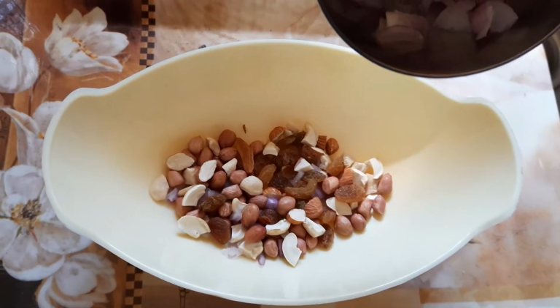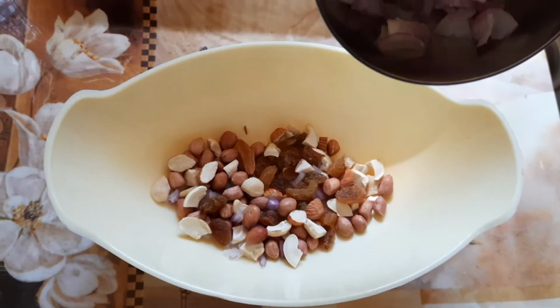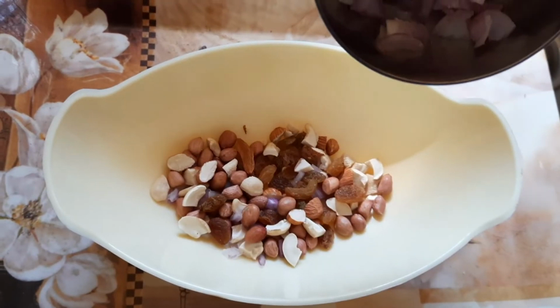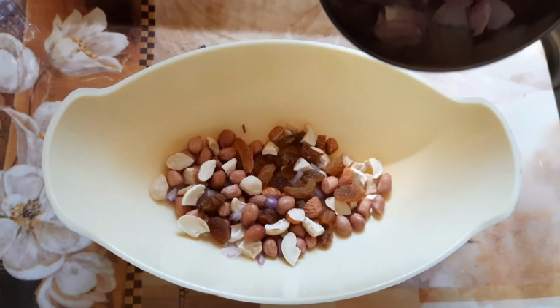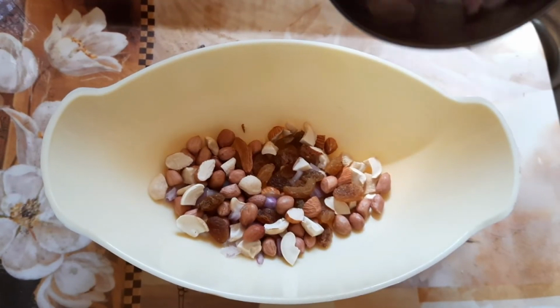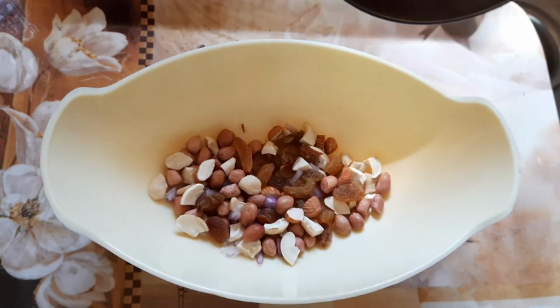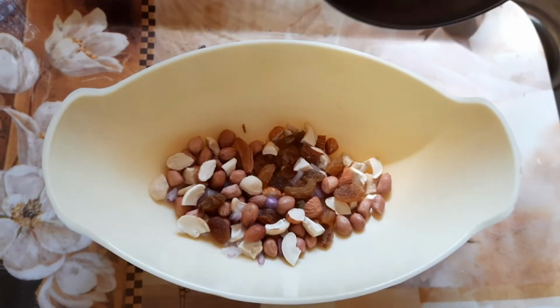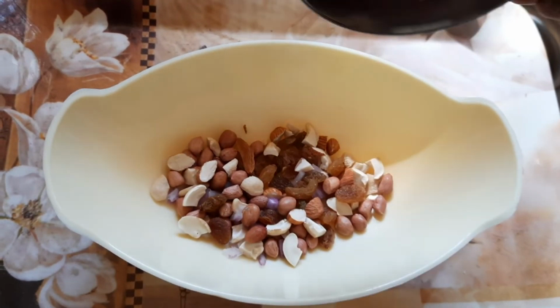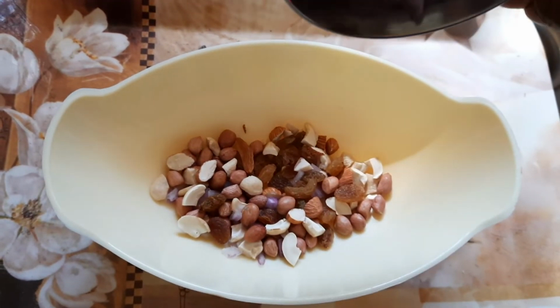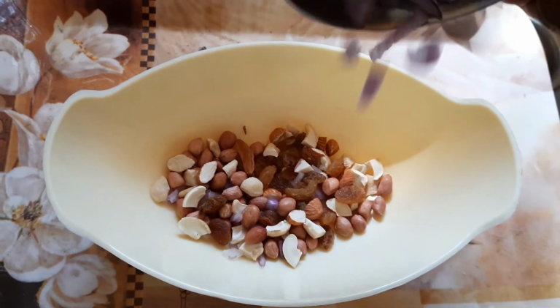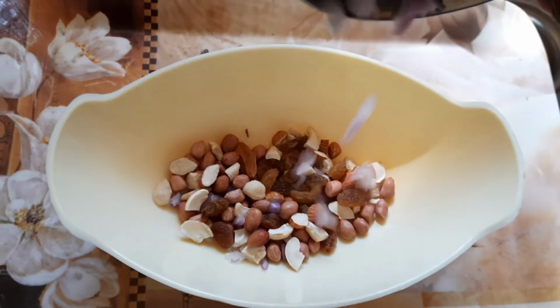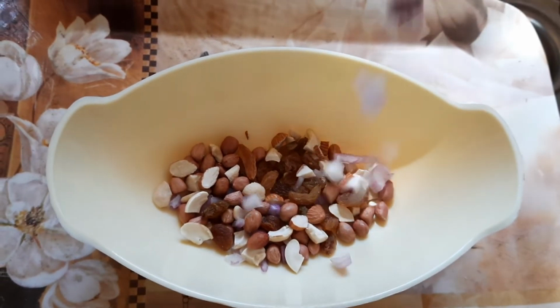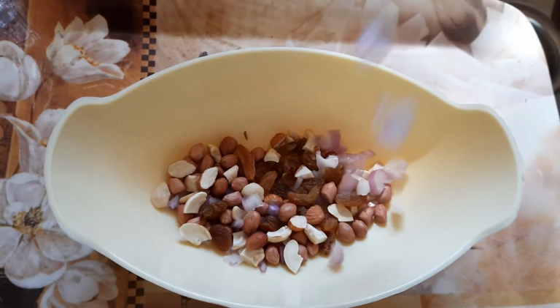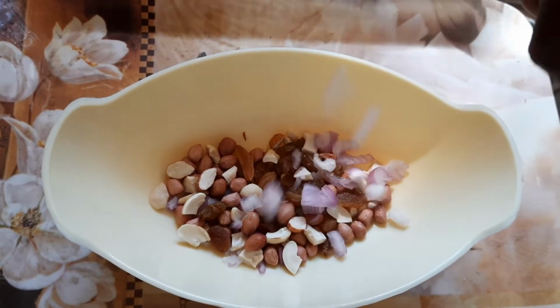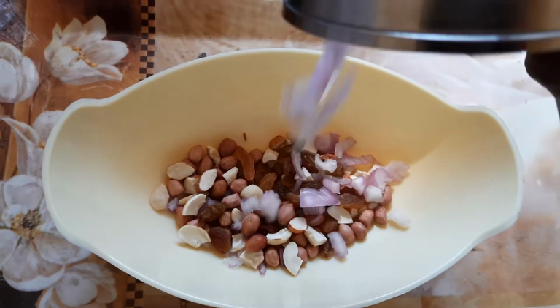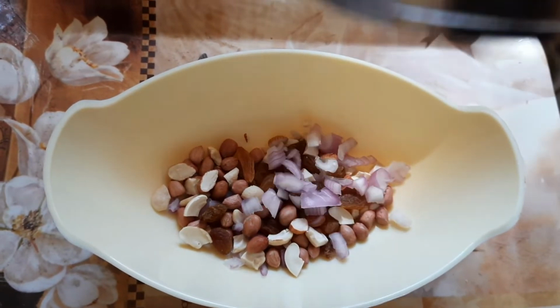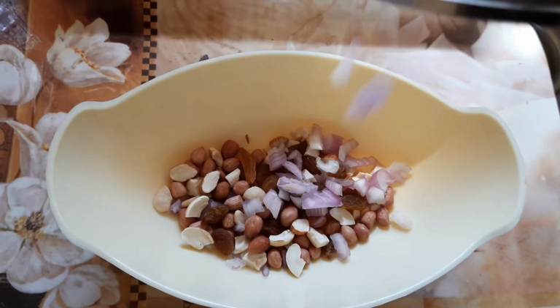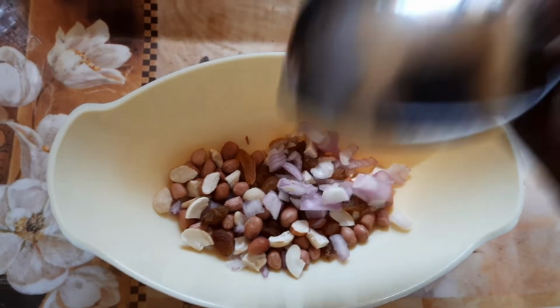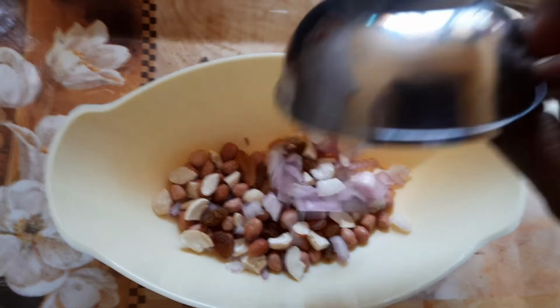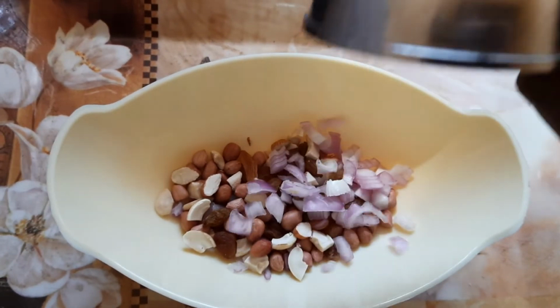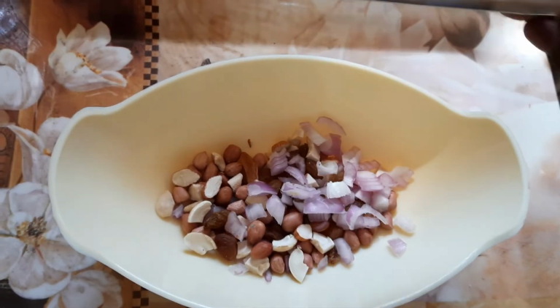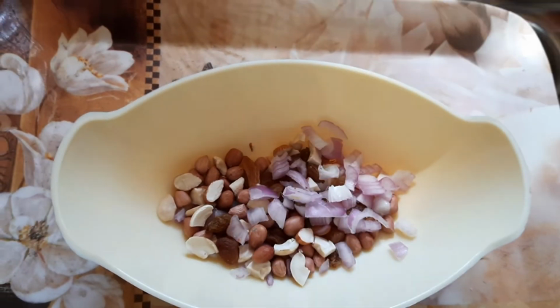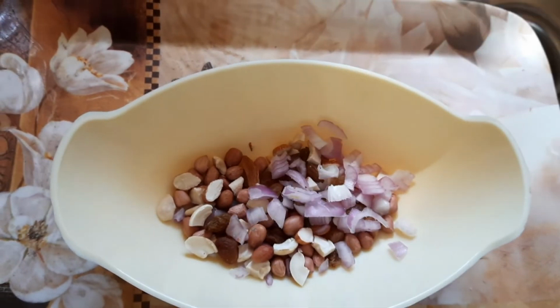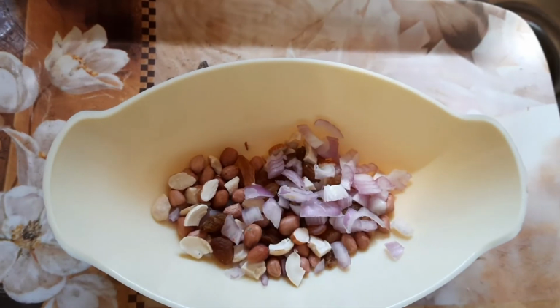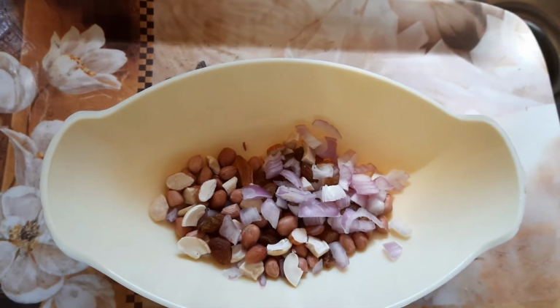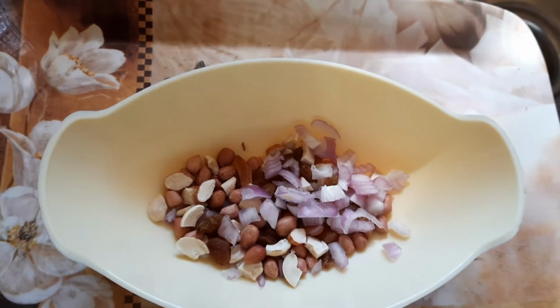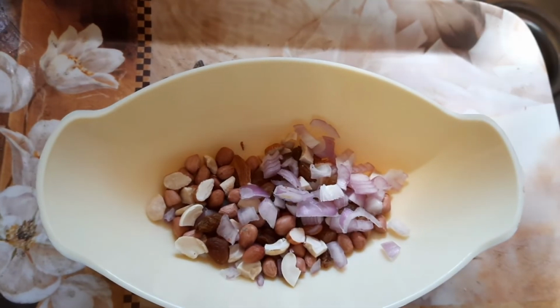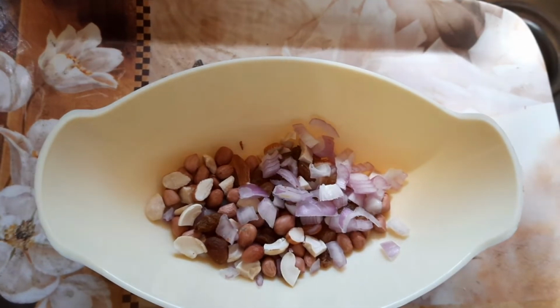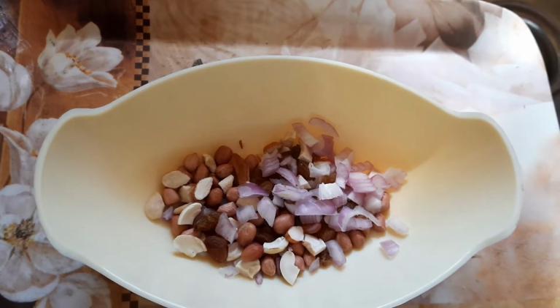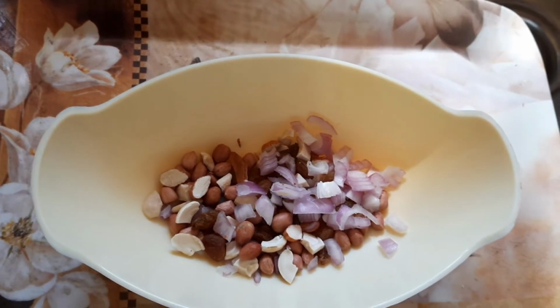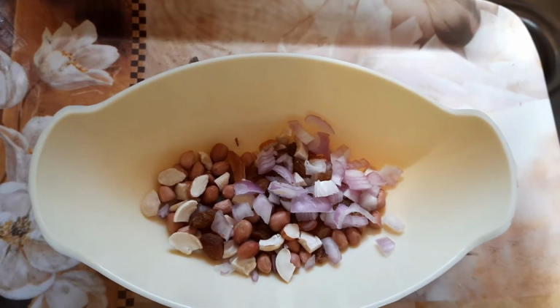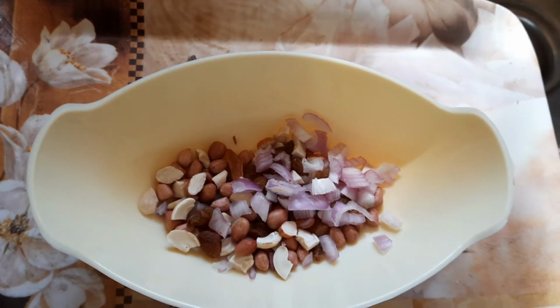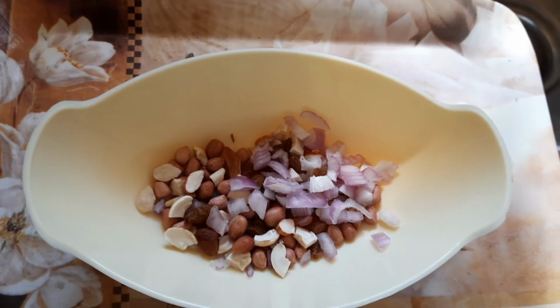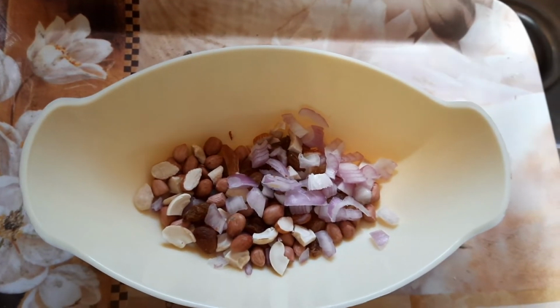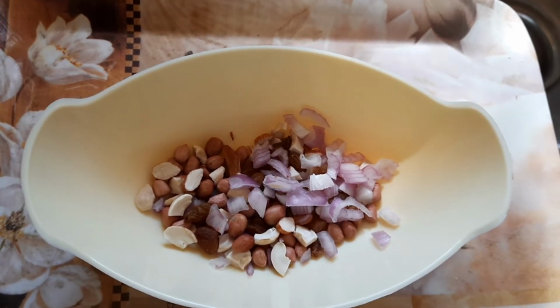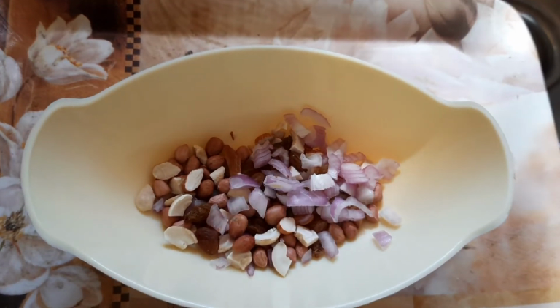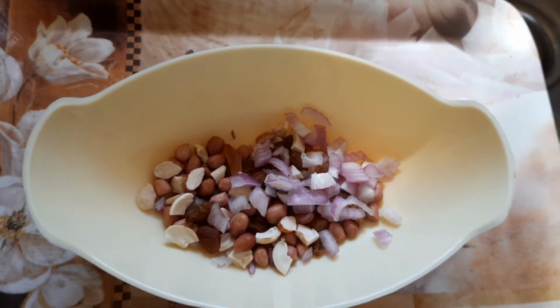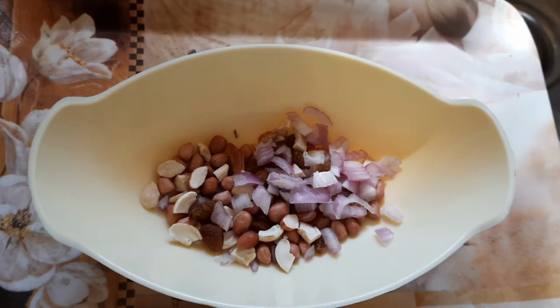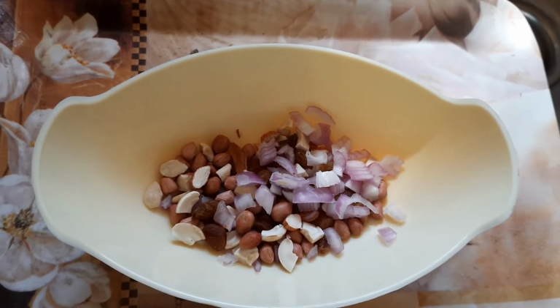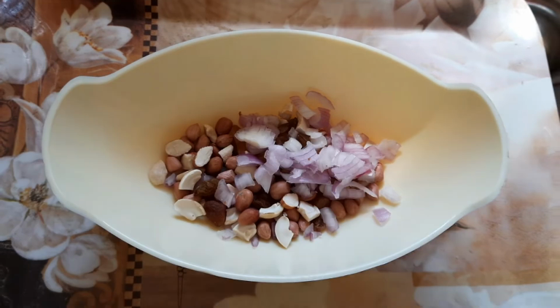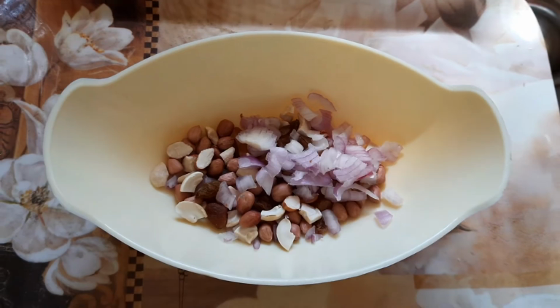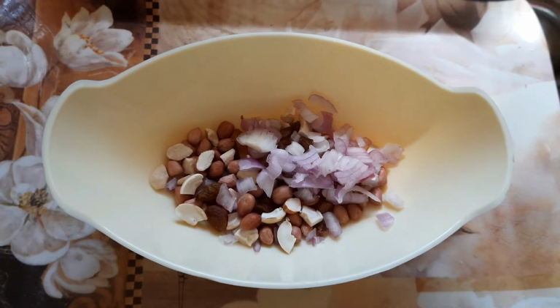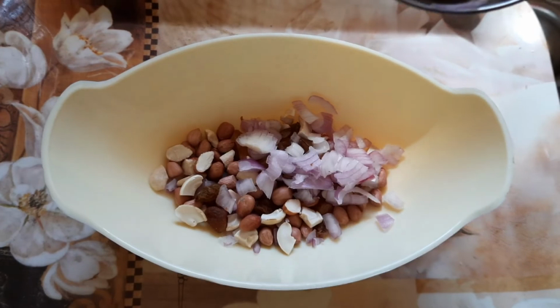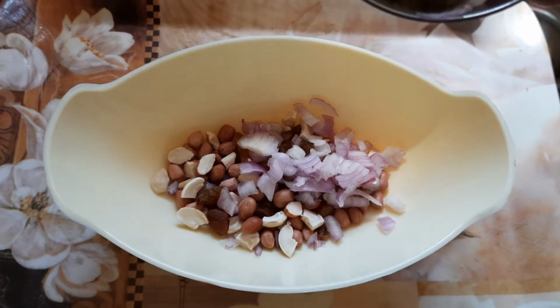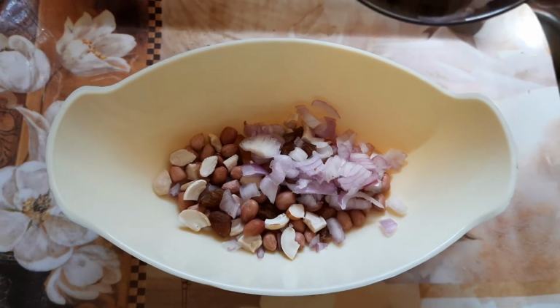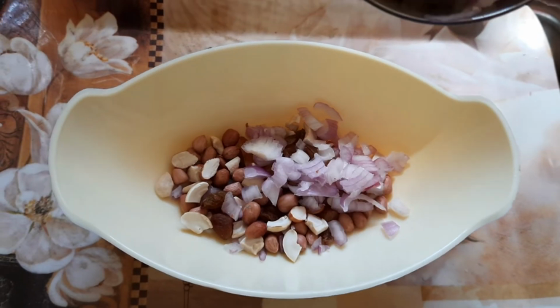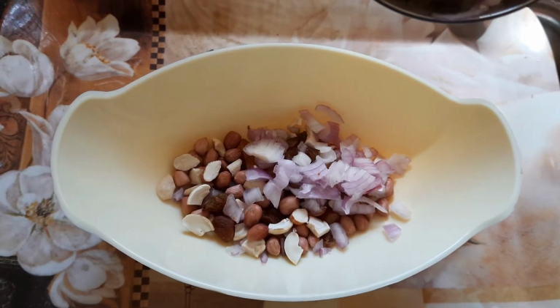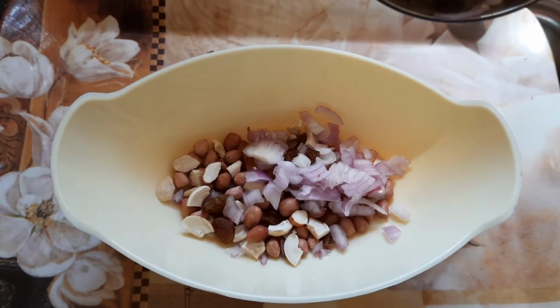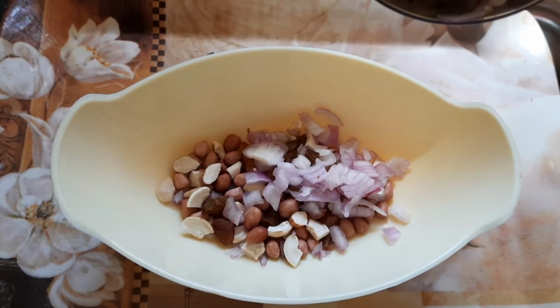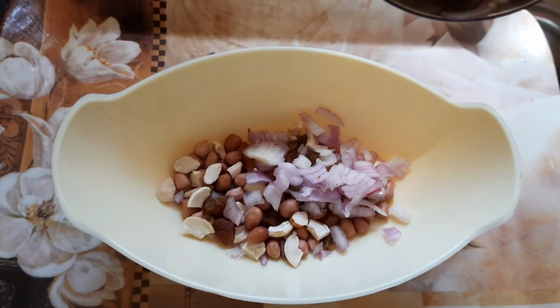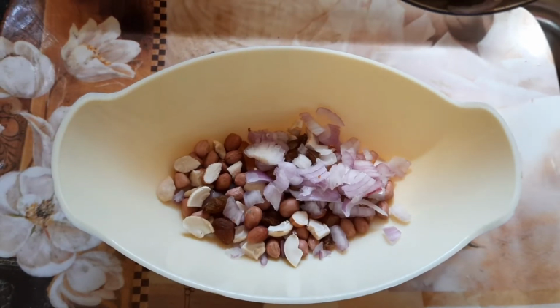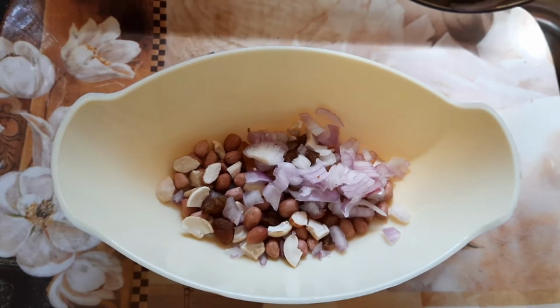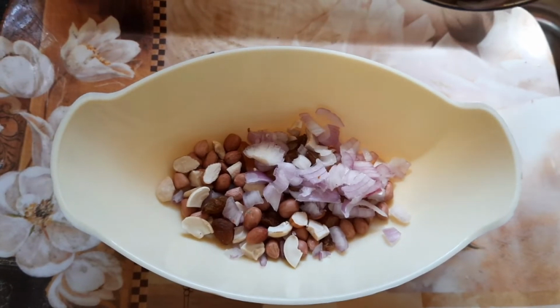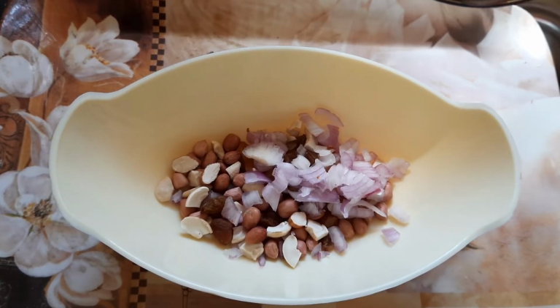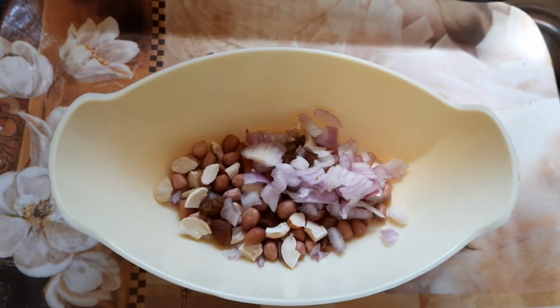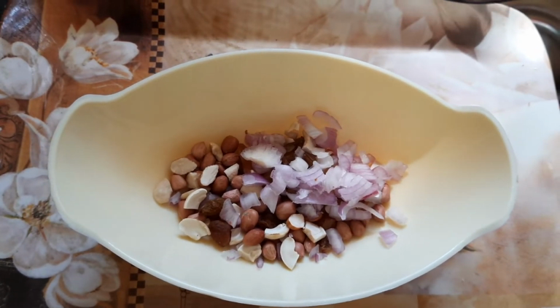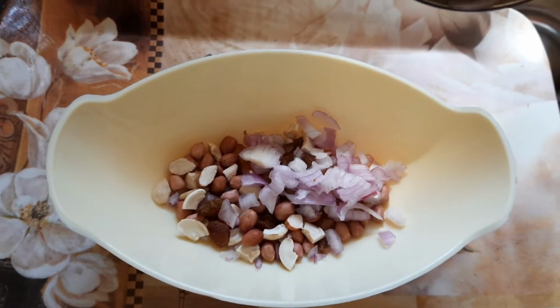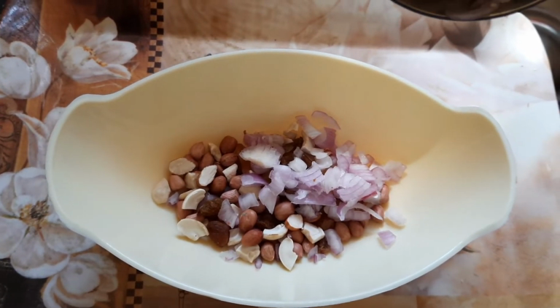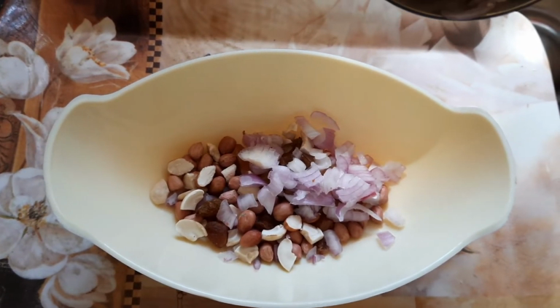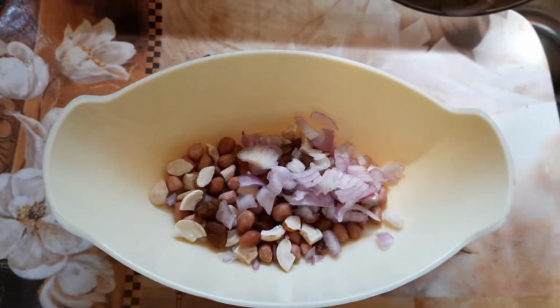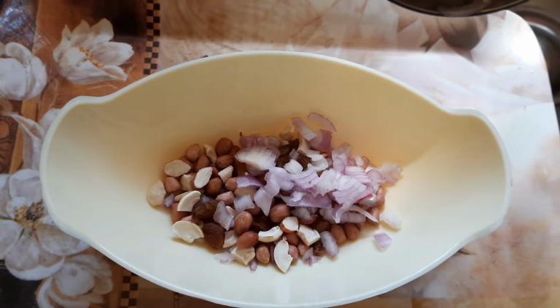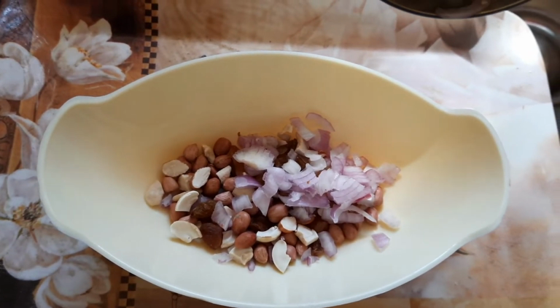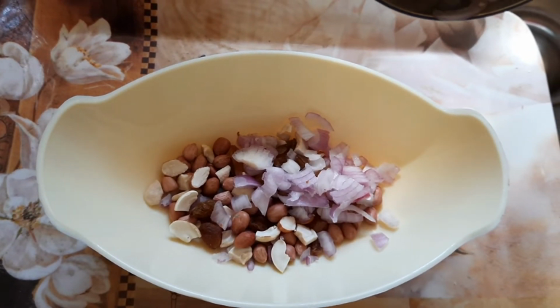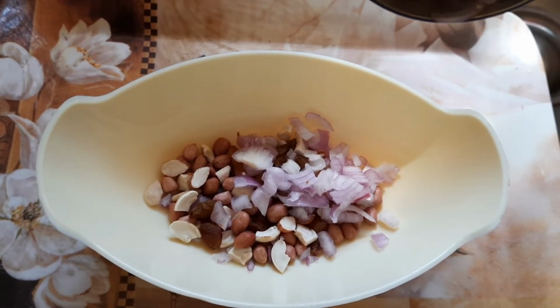Next, I'll put a spoon in a bowl and add an onion.